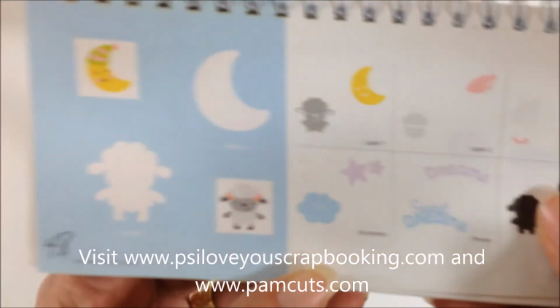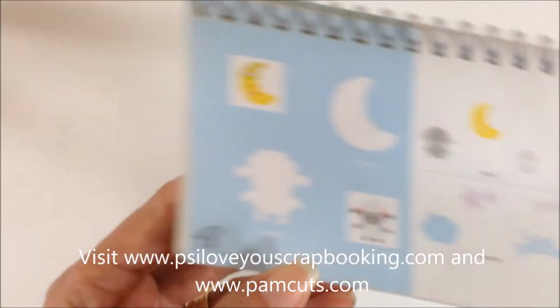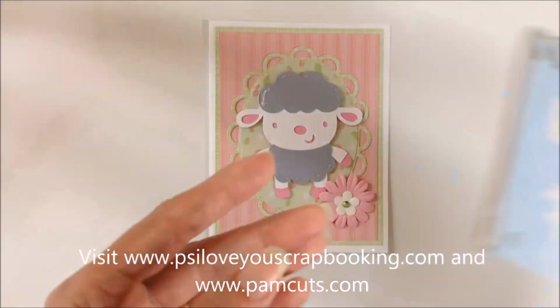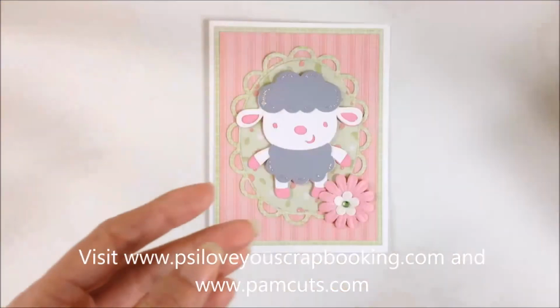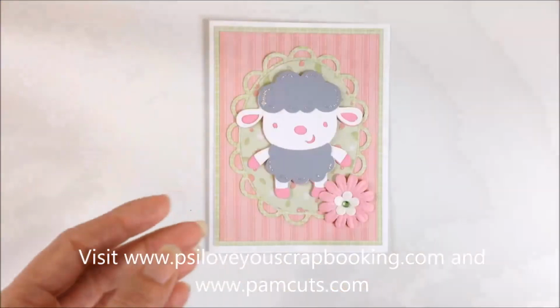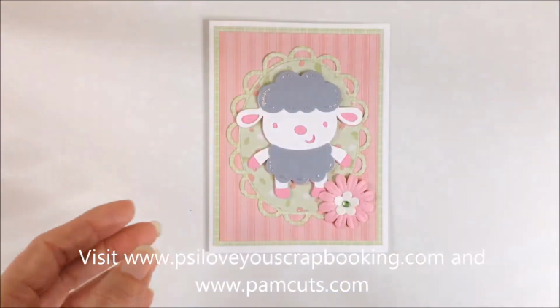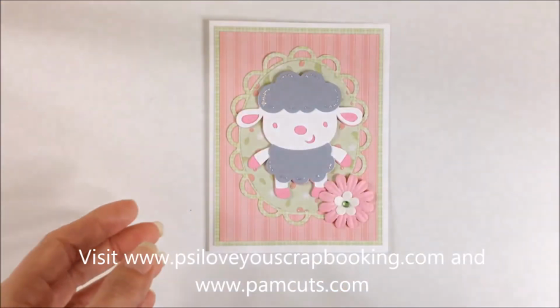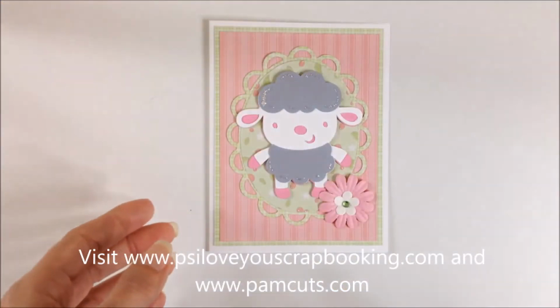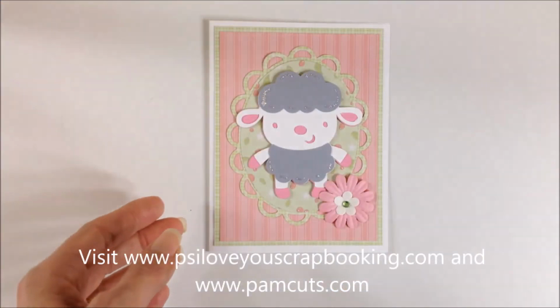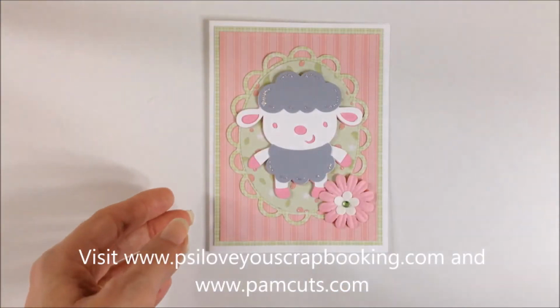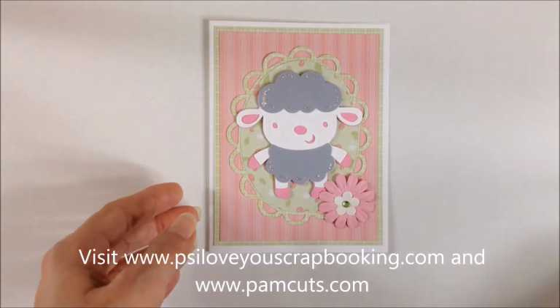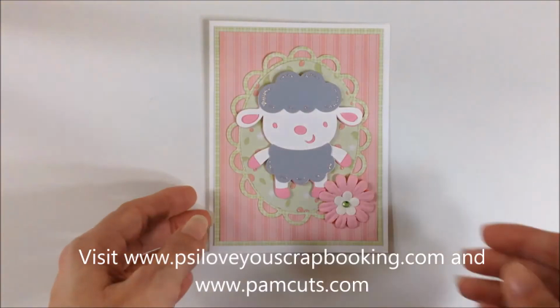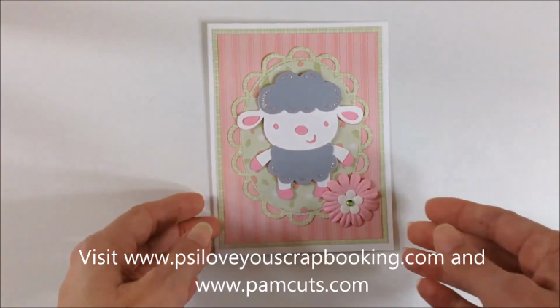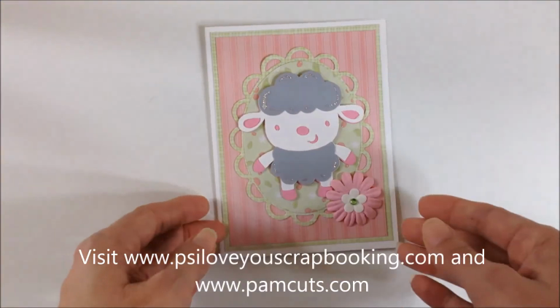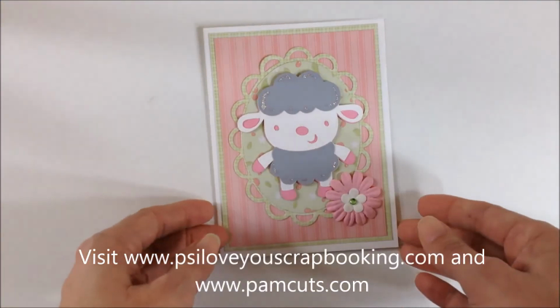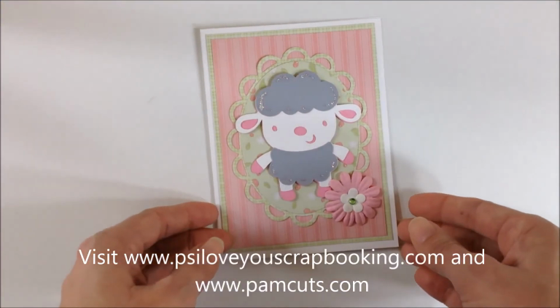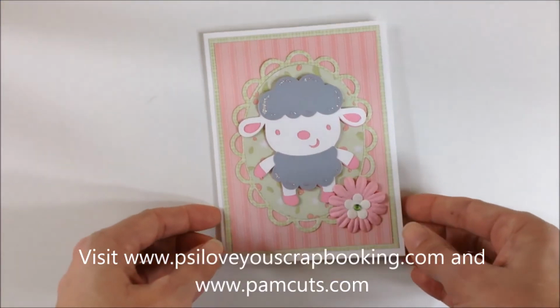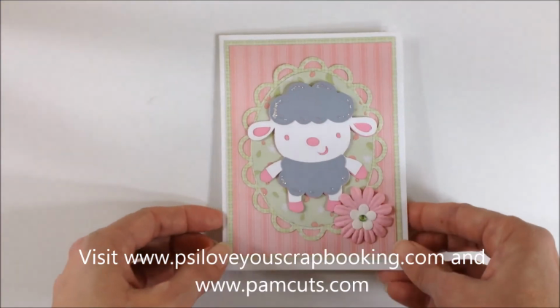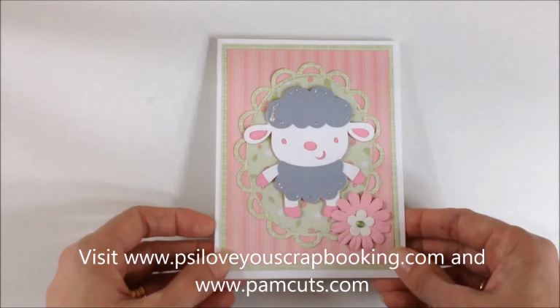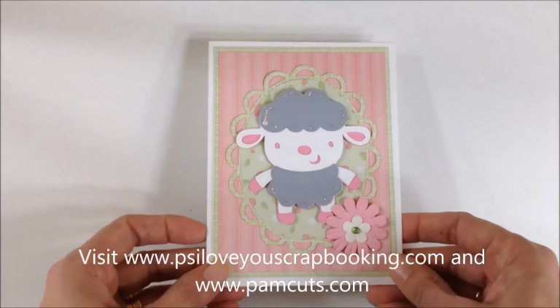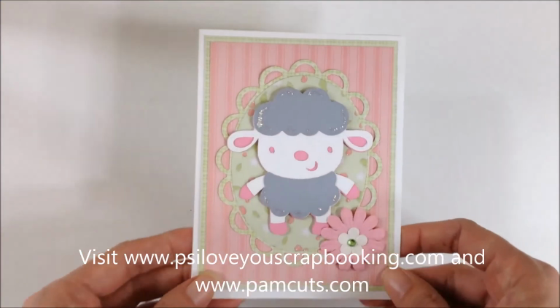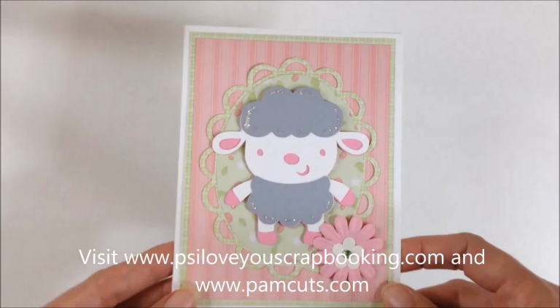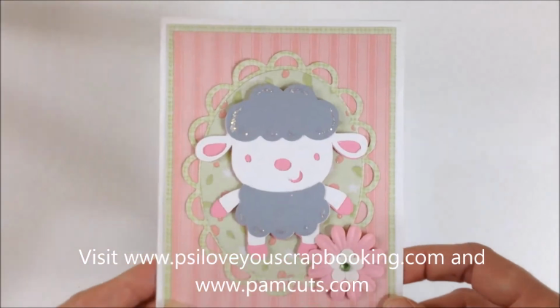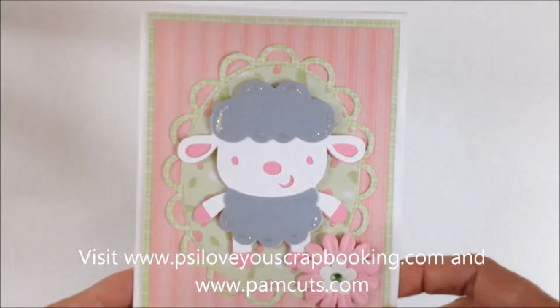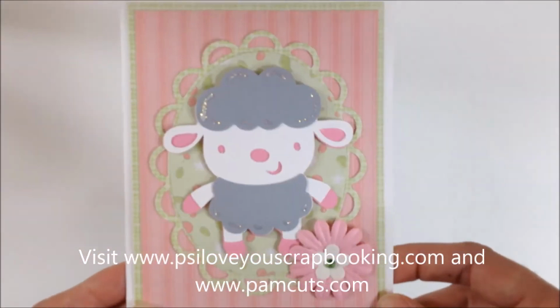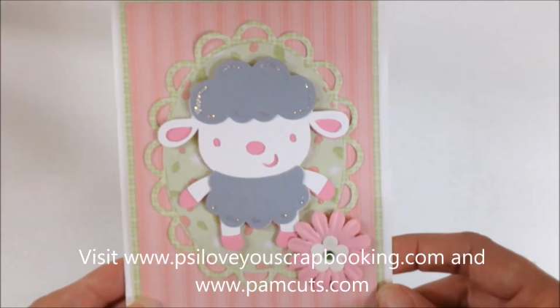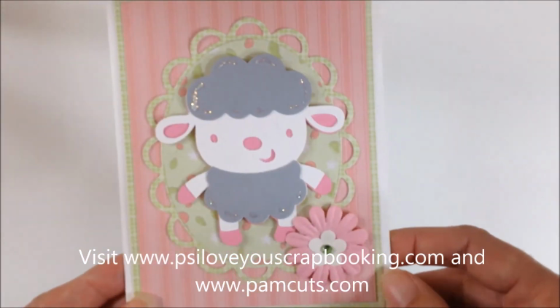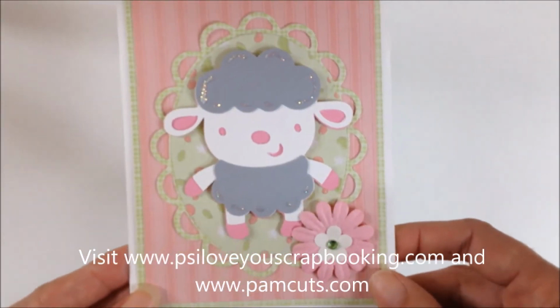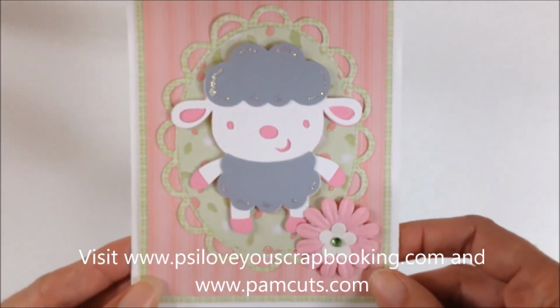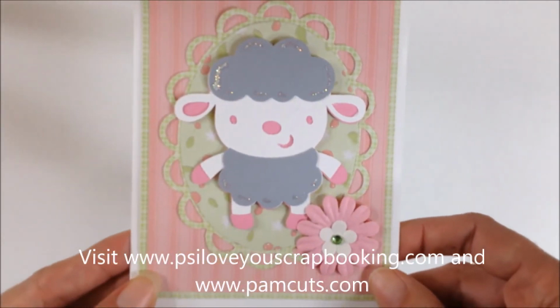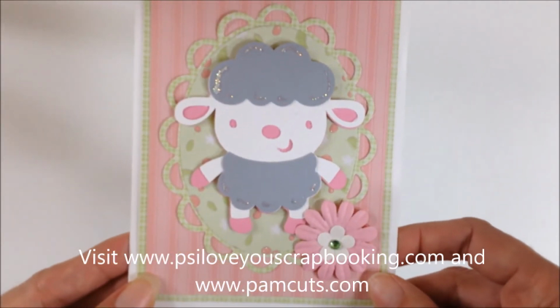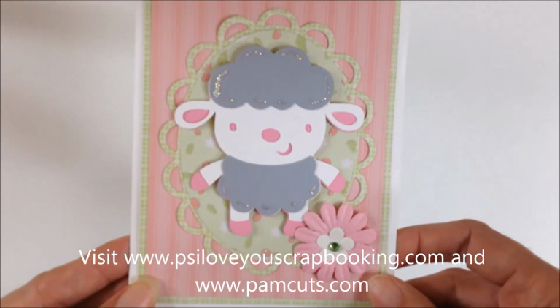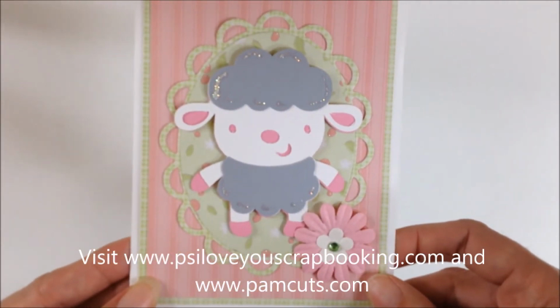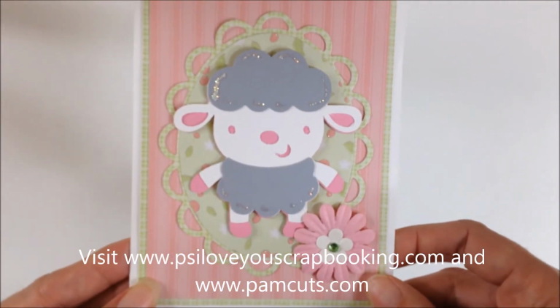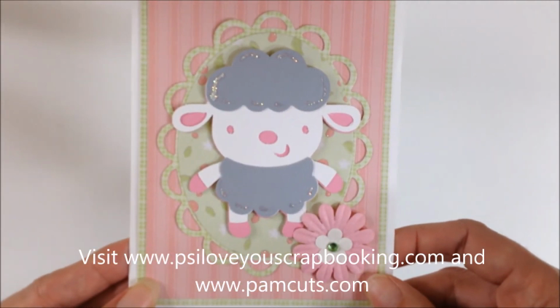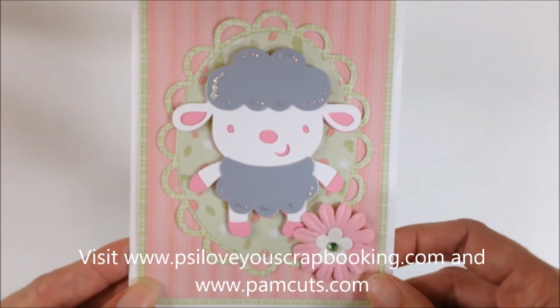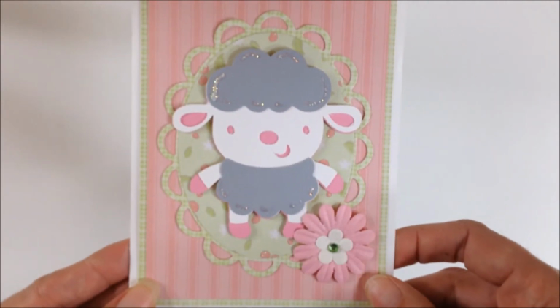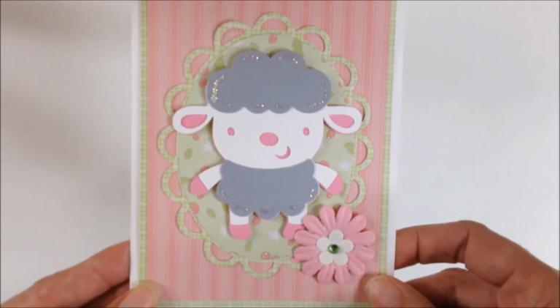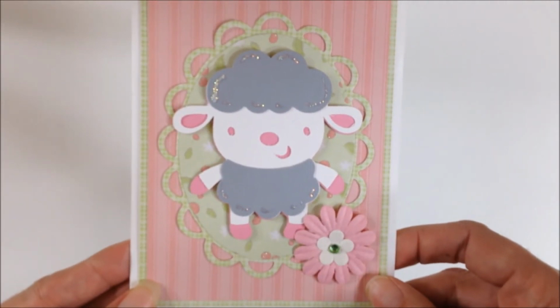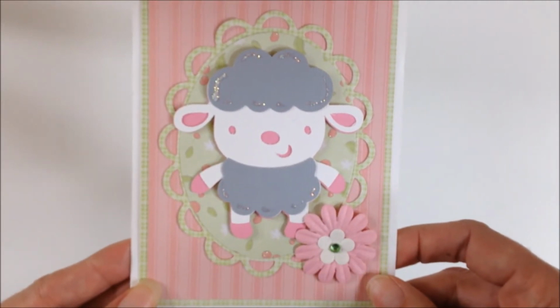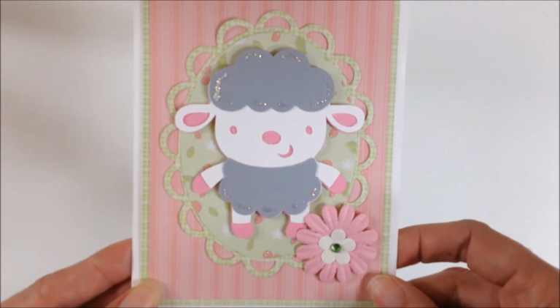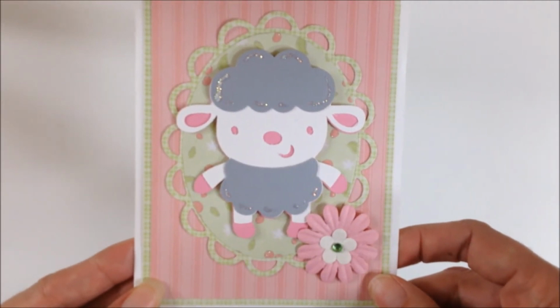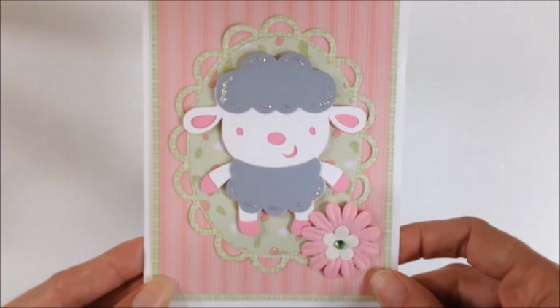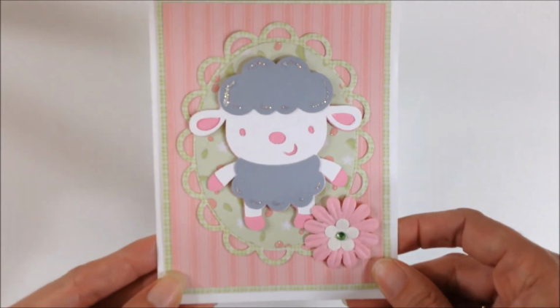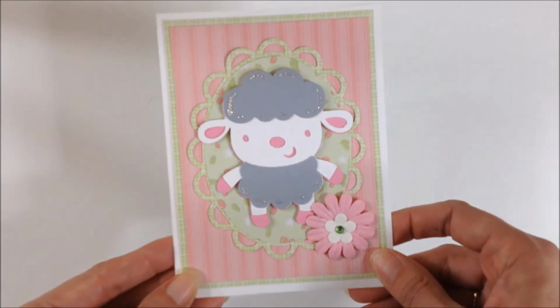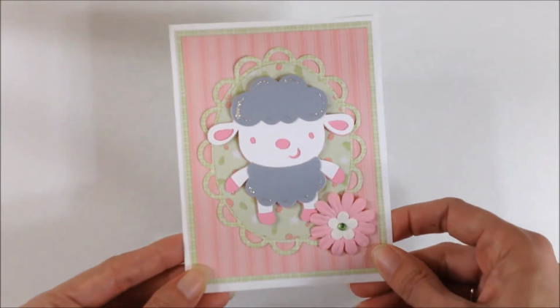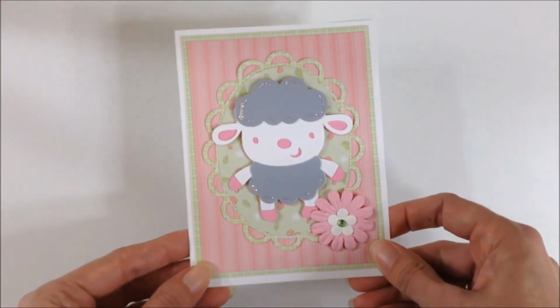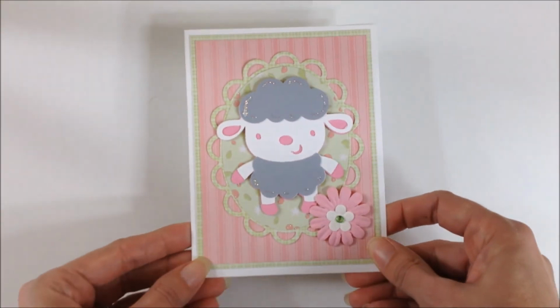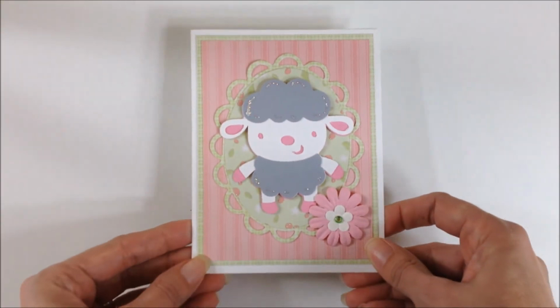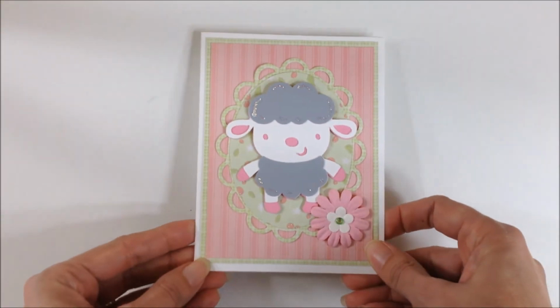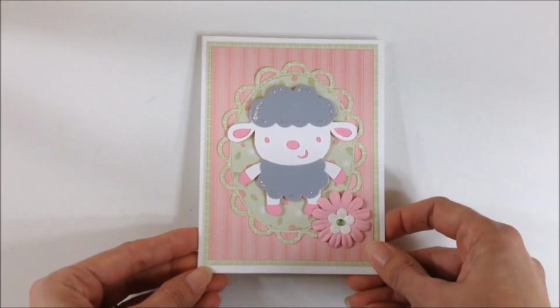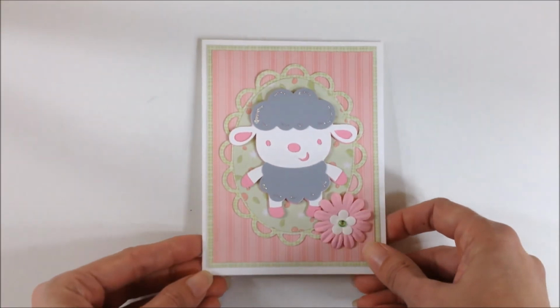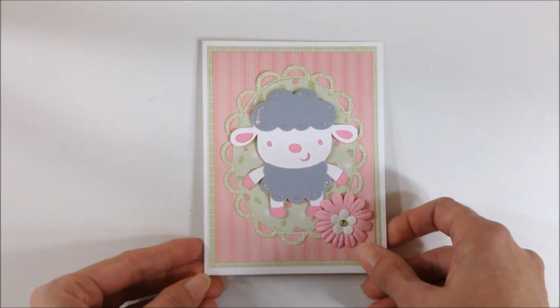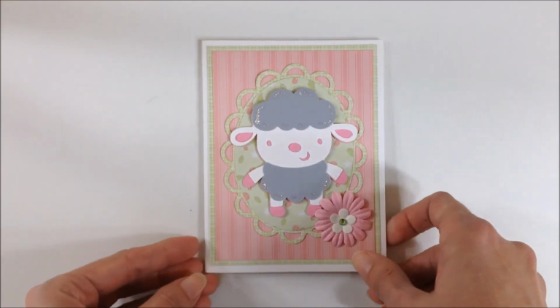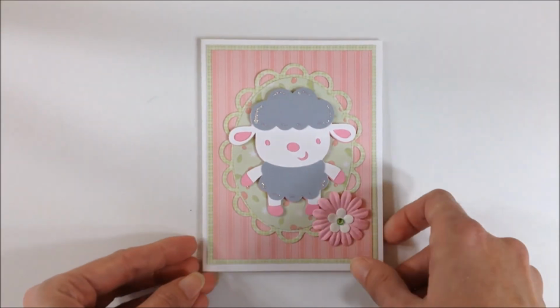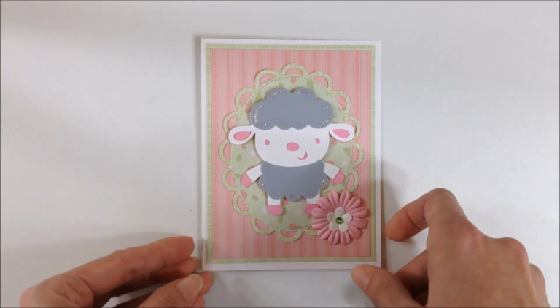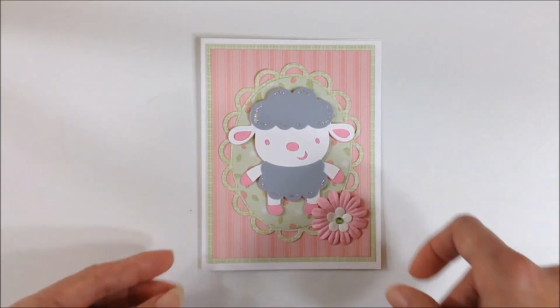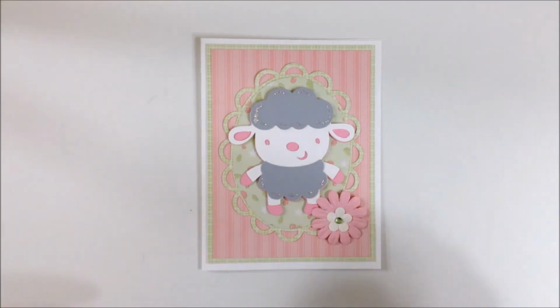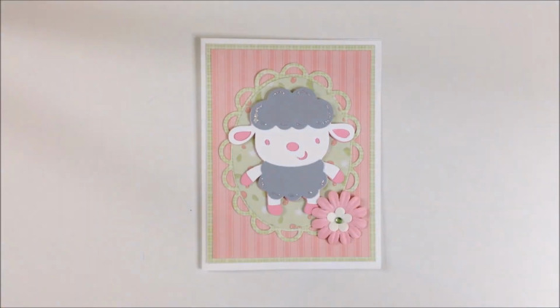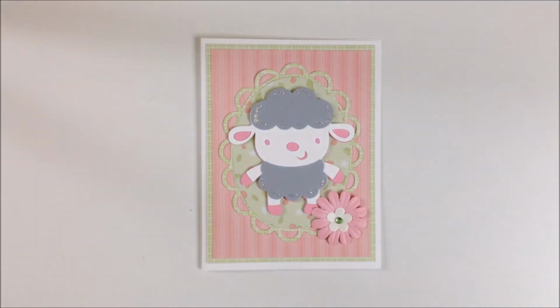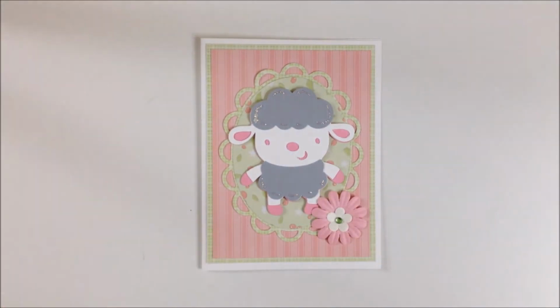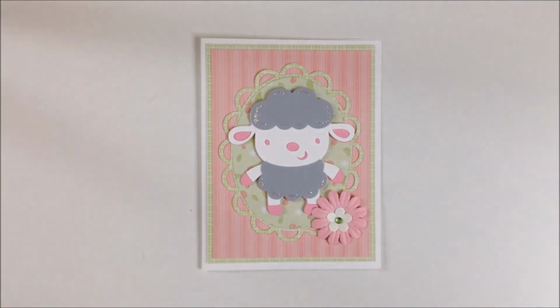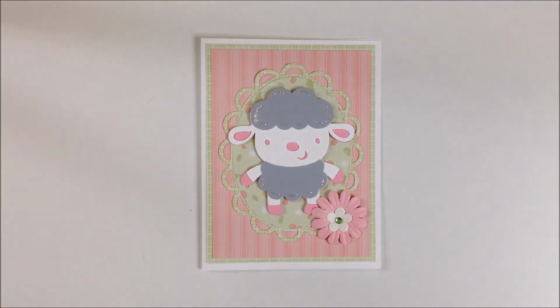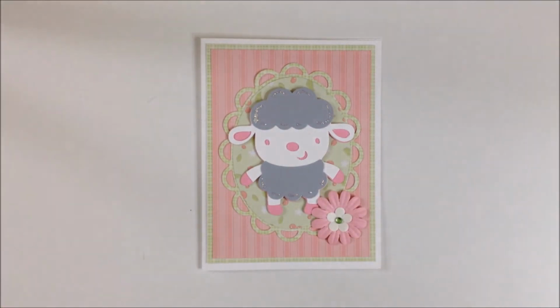But that's my quick card for today and I hope that you will try to make it. Thank you for watching!